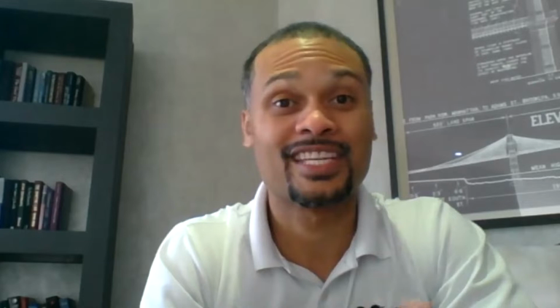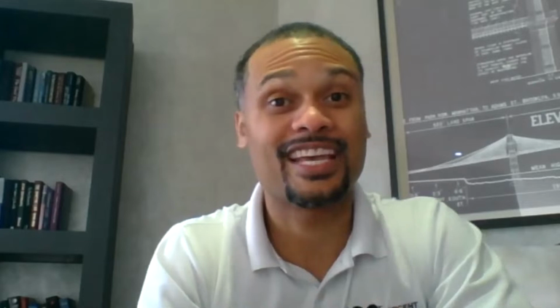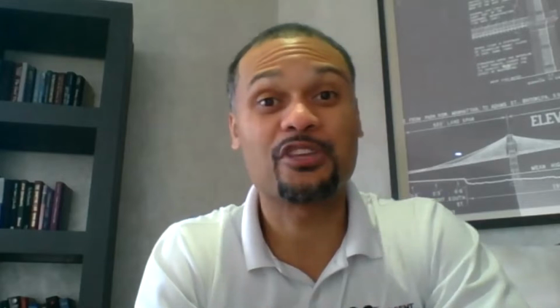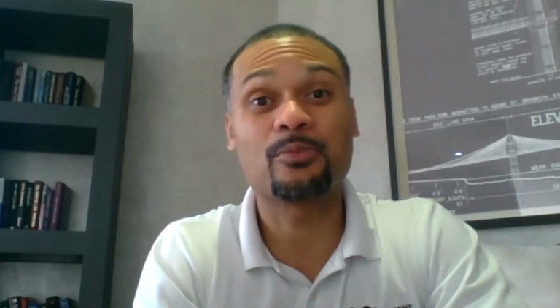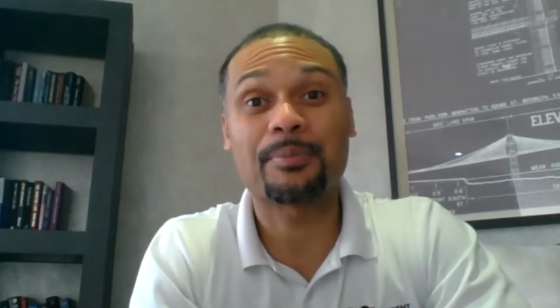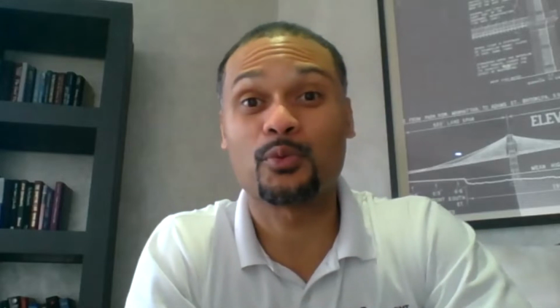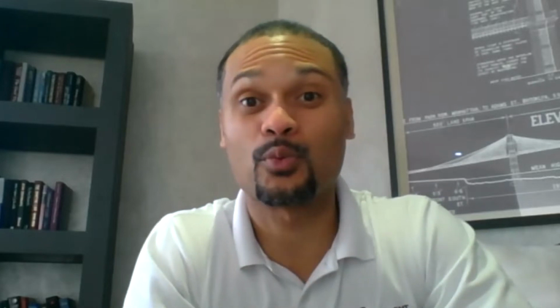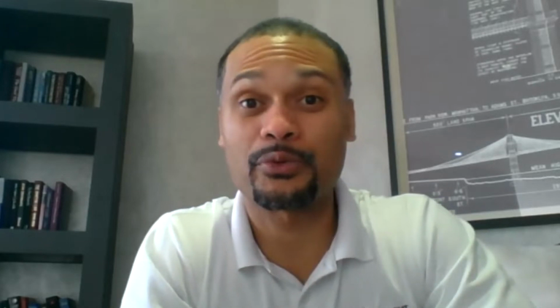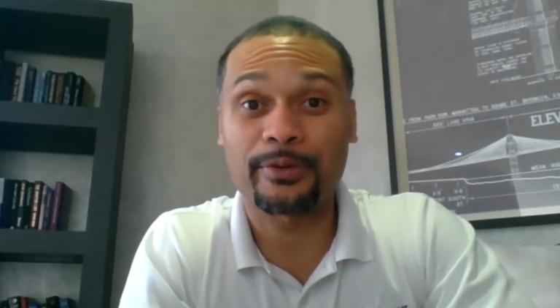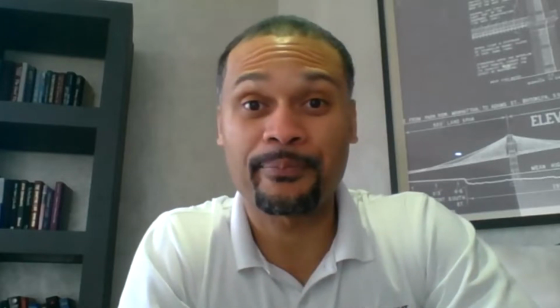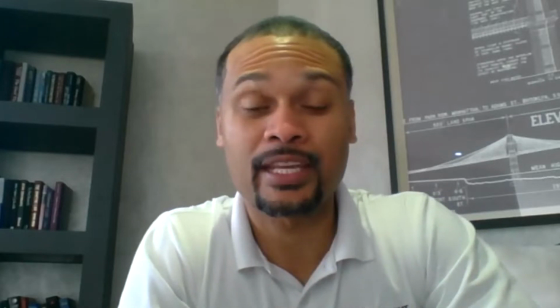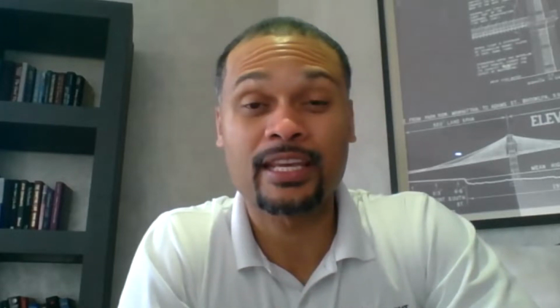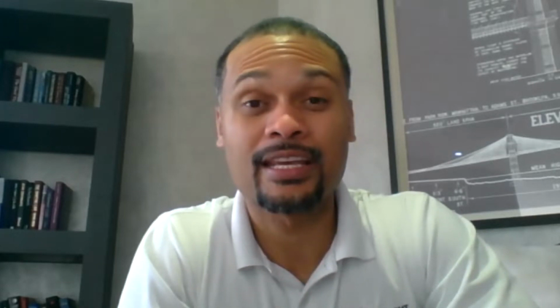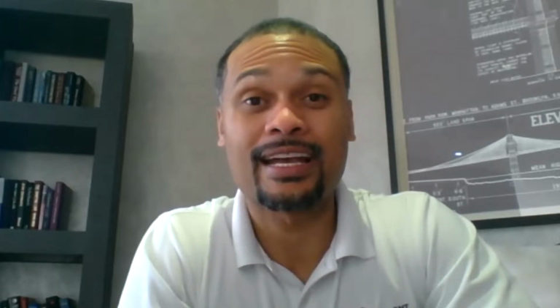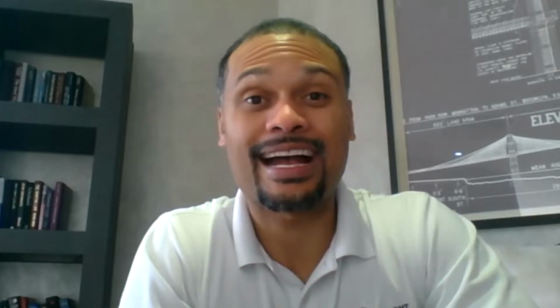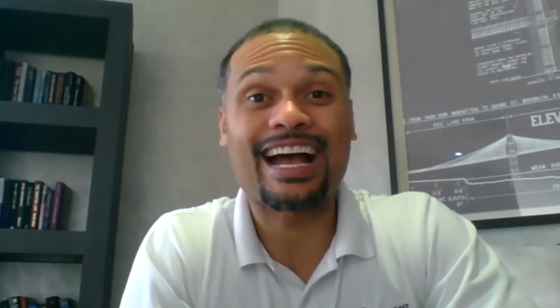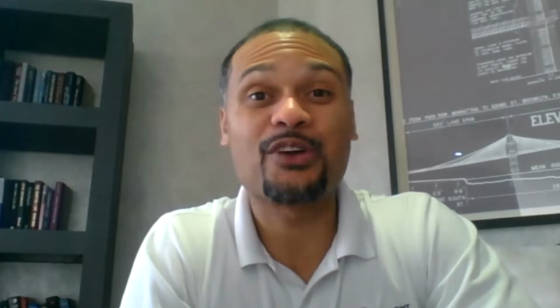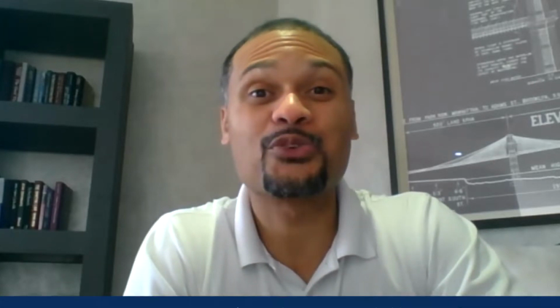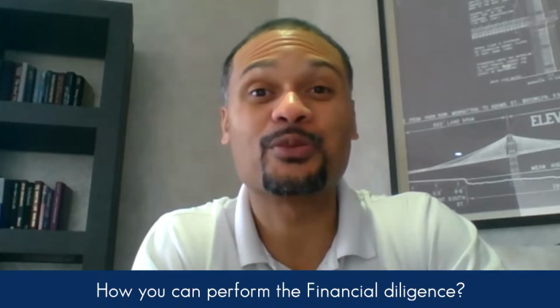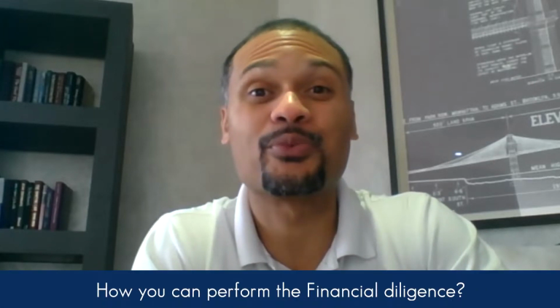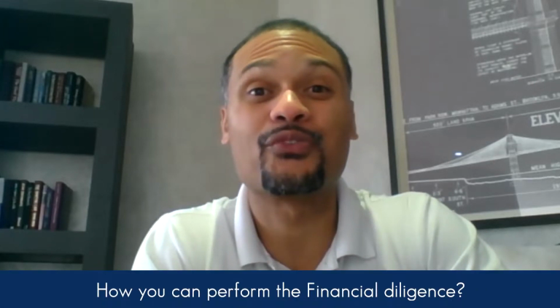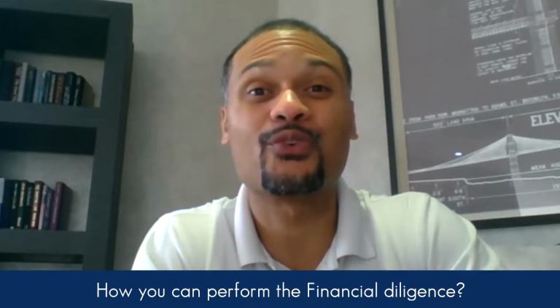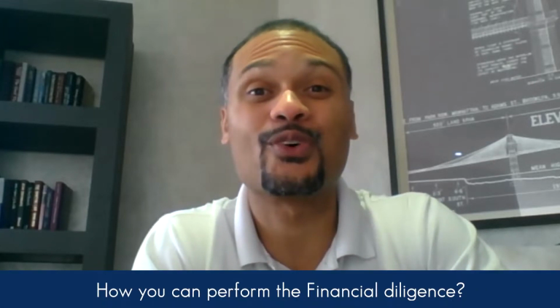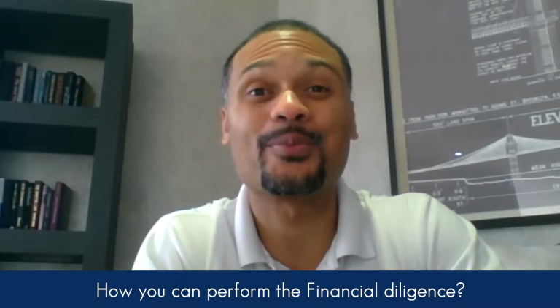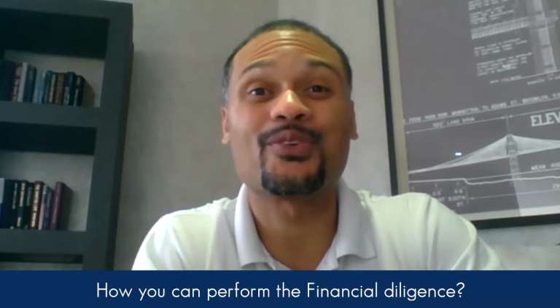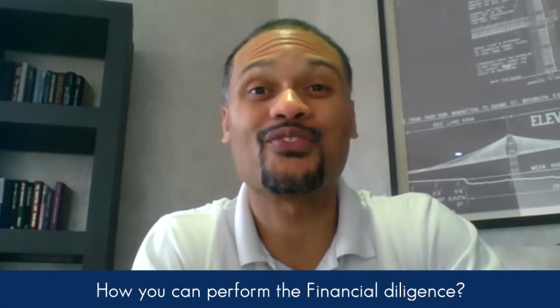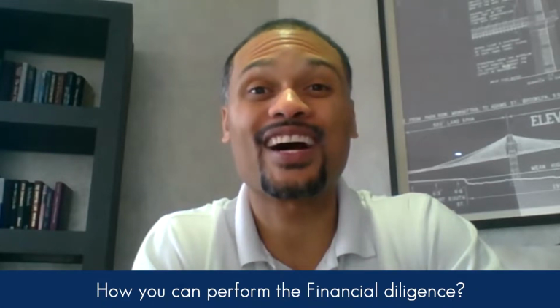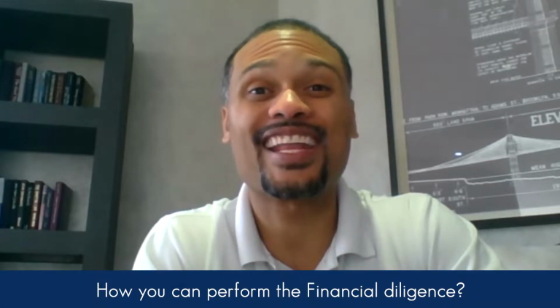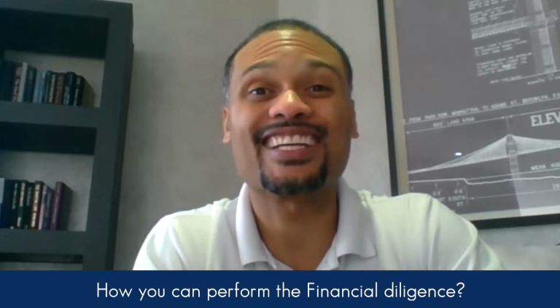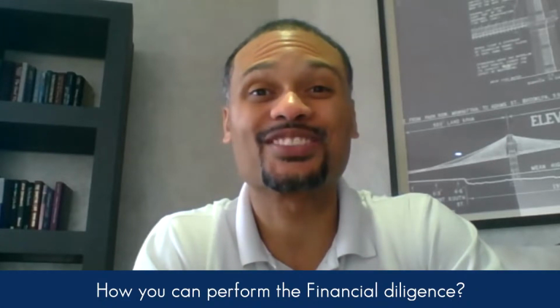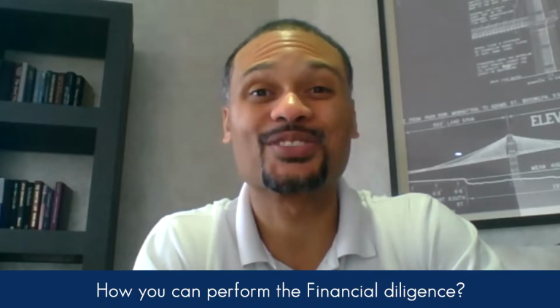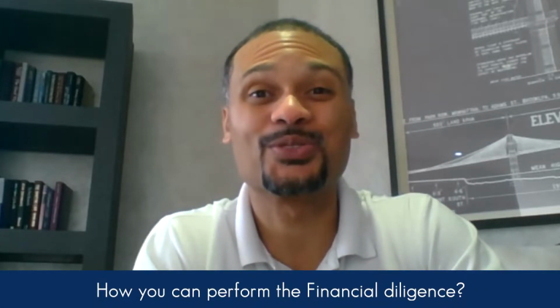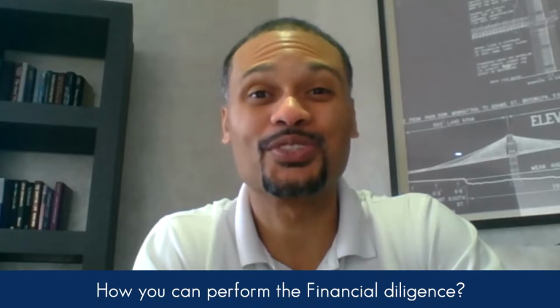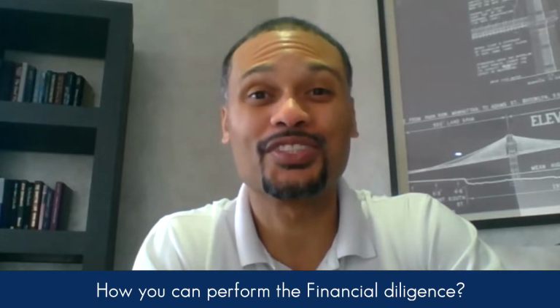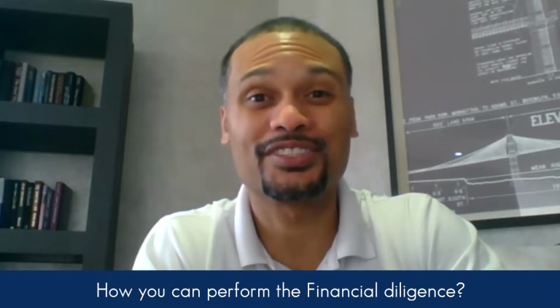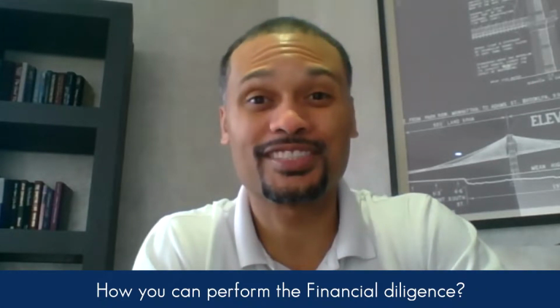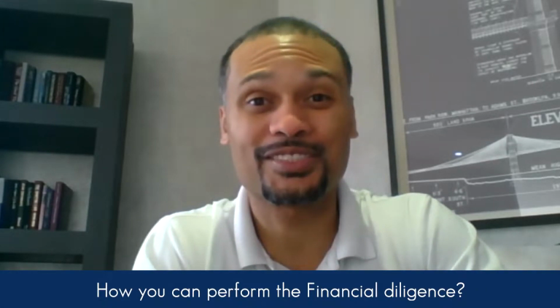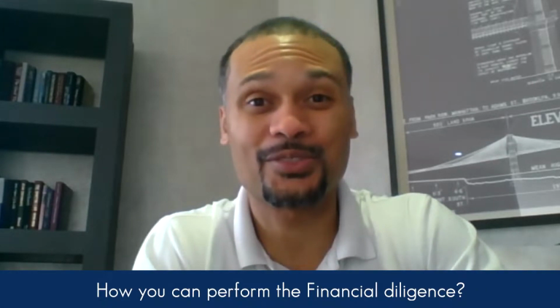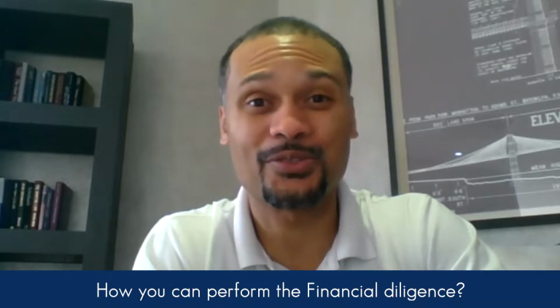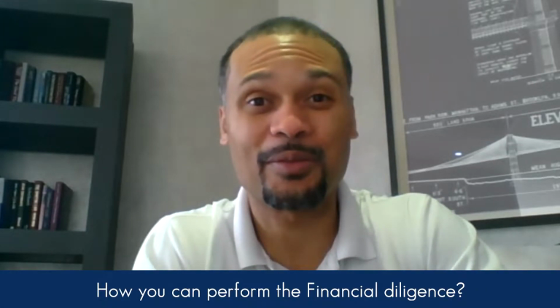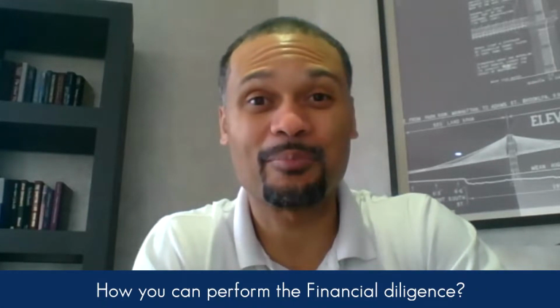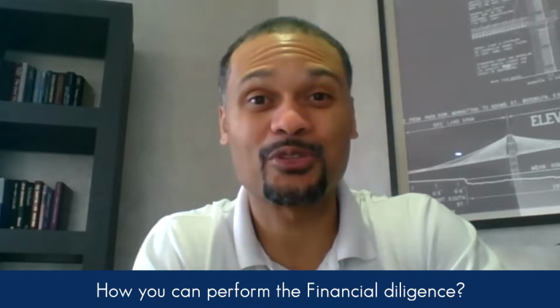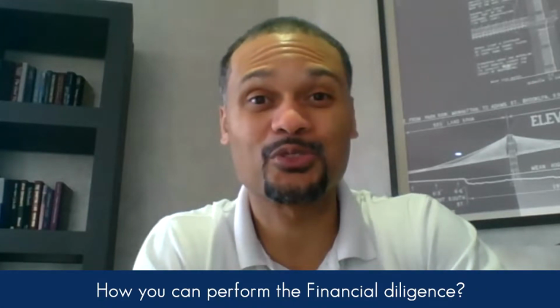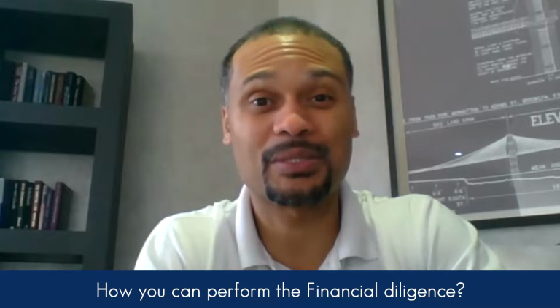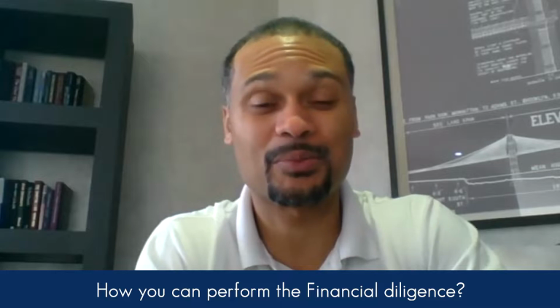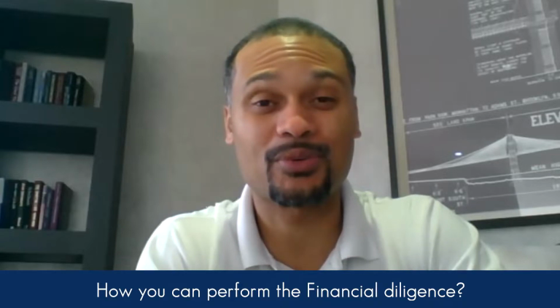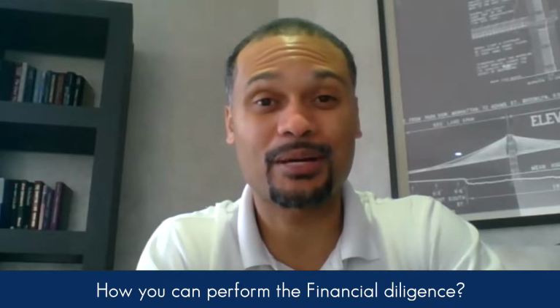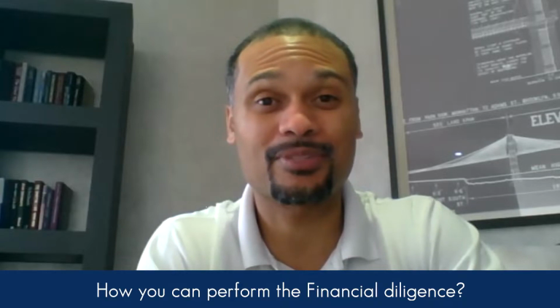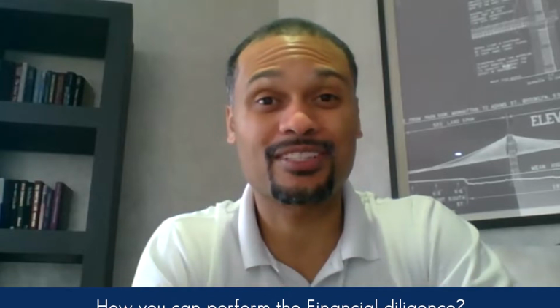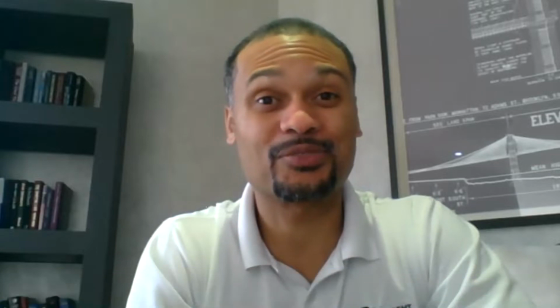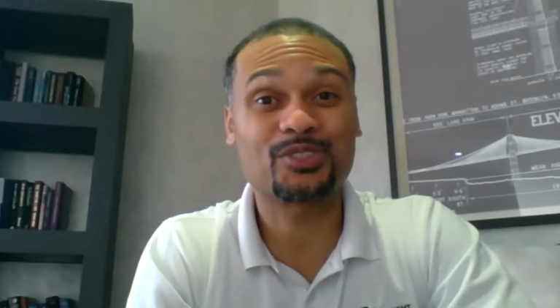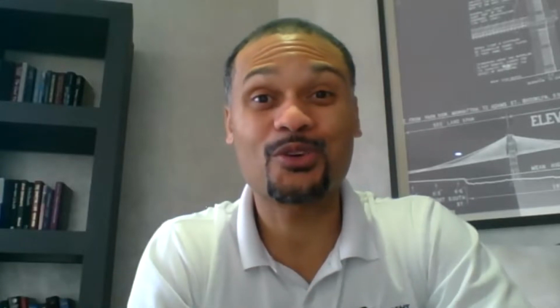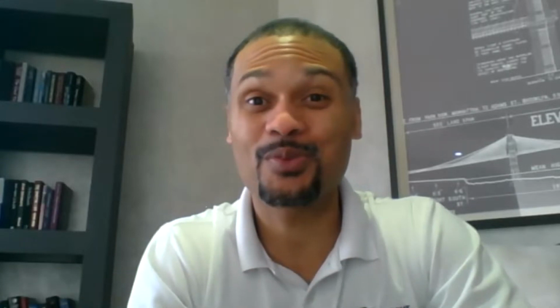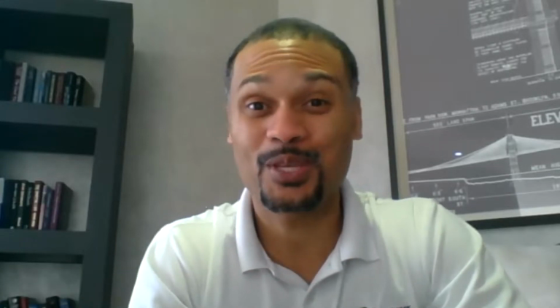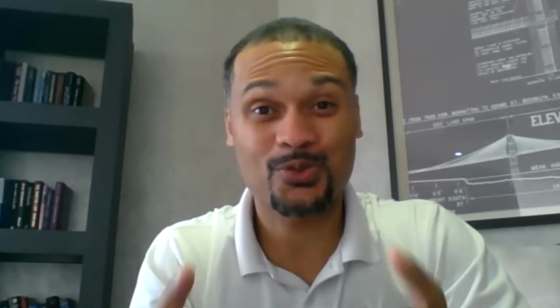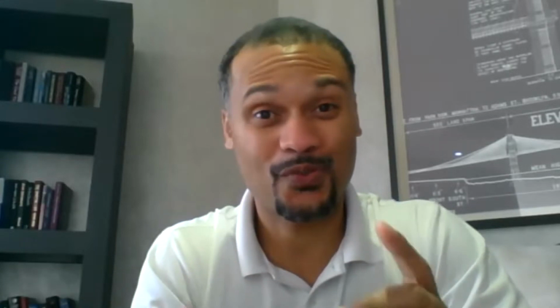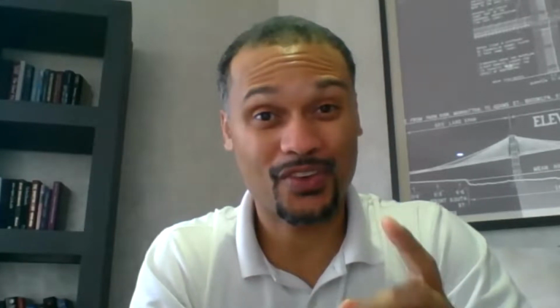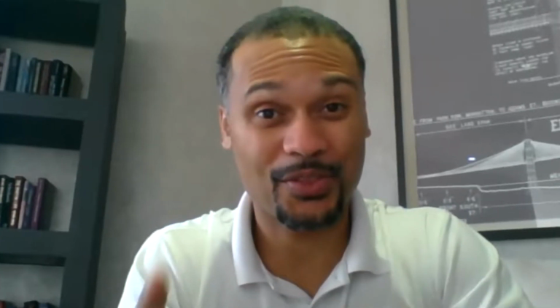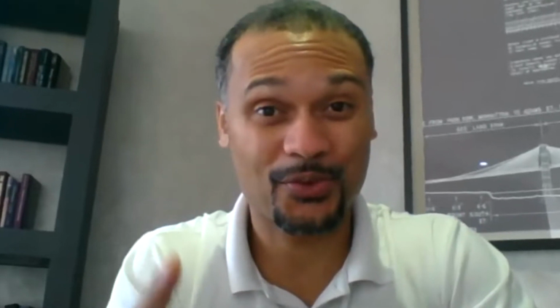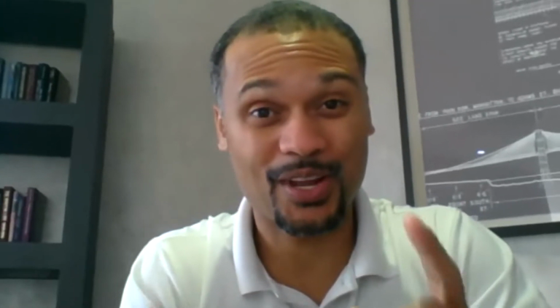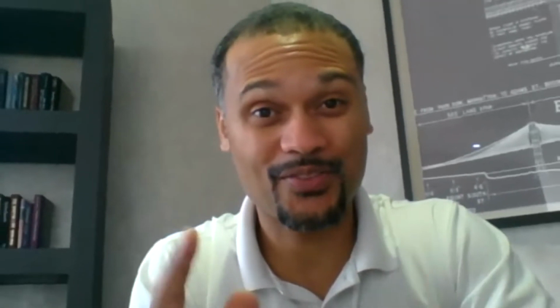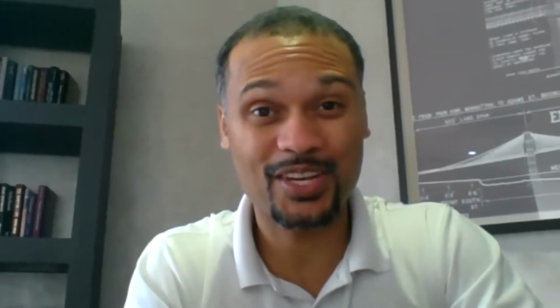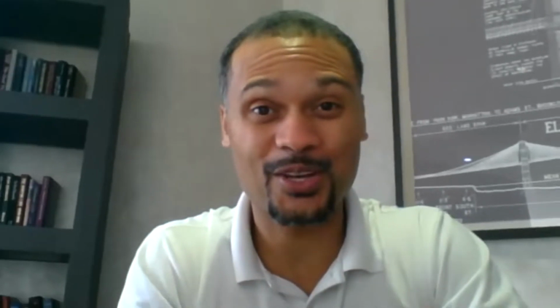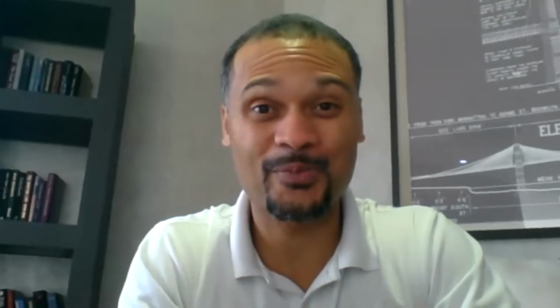You might be wondering how you can perform the financial due diligence on a multifamily property. If so, you found the right video.